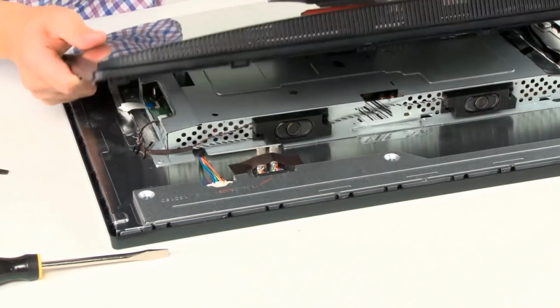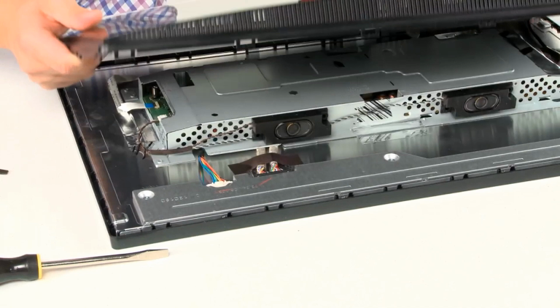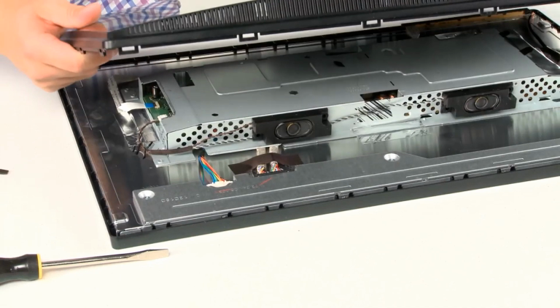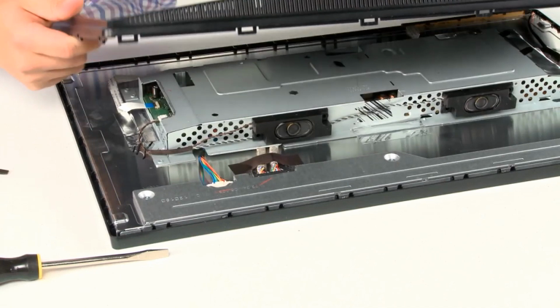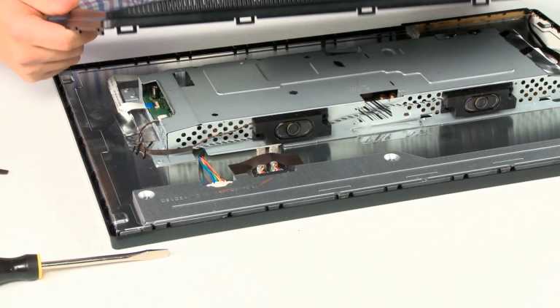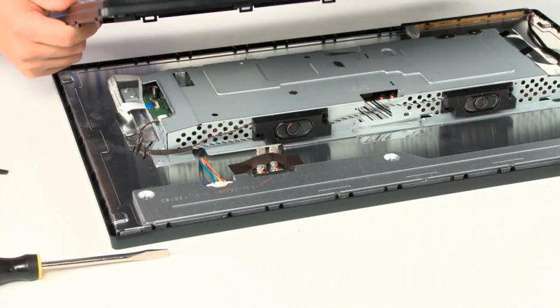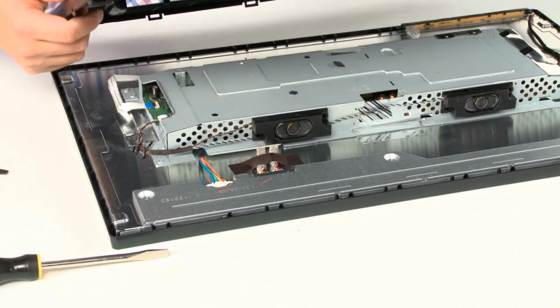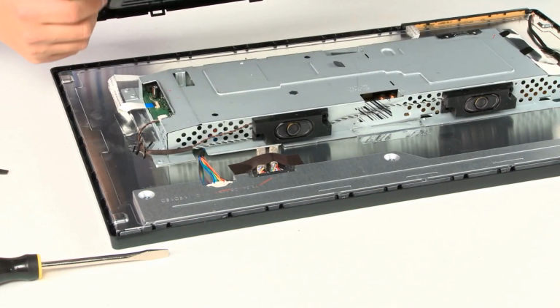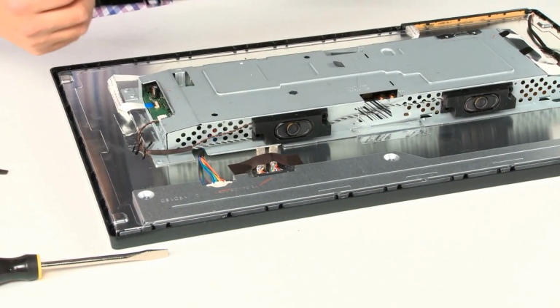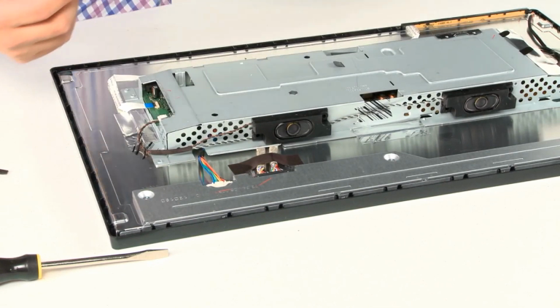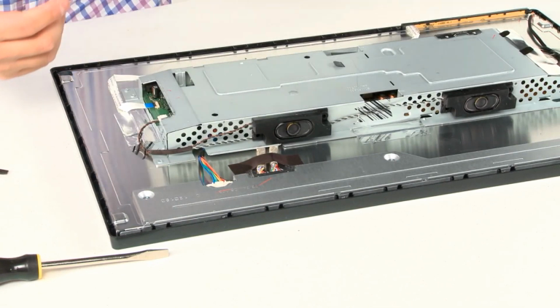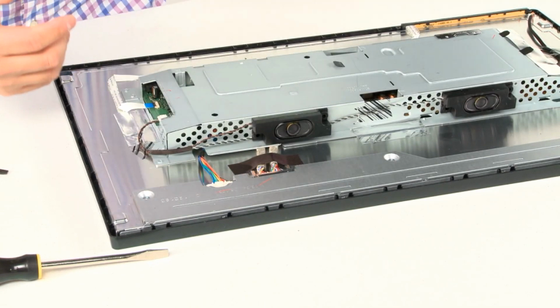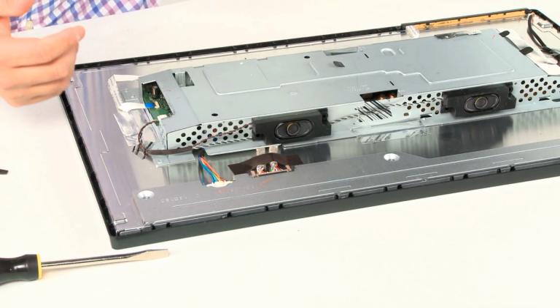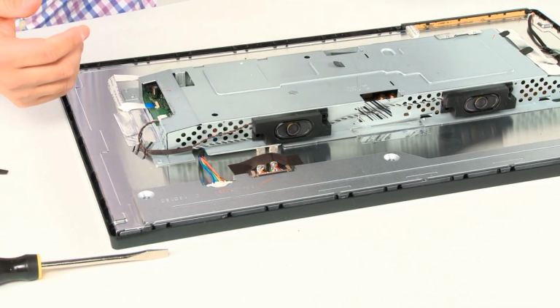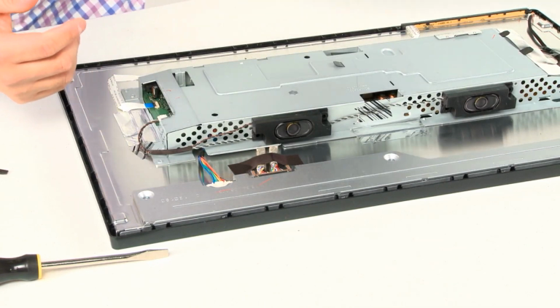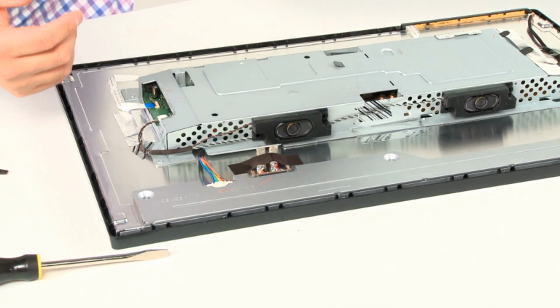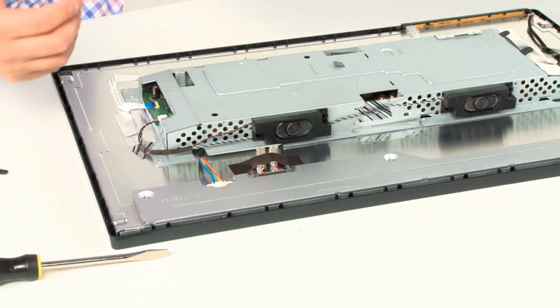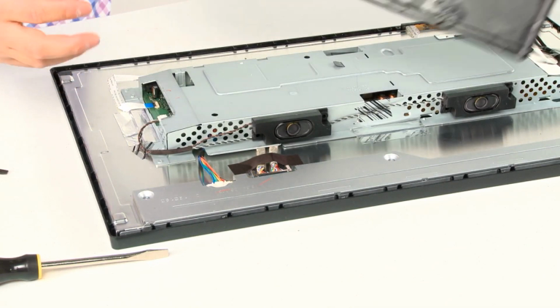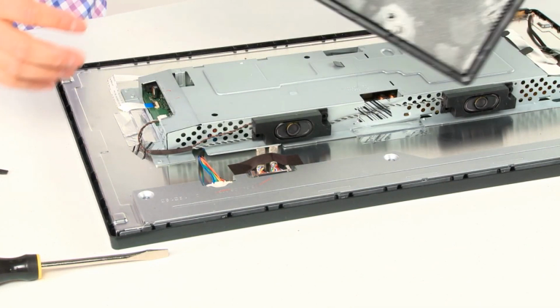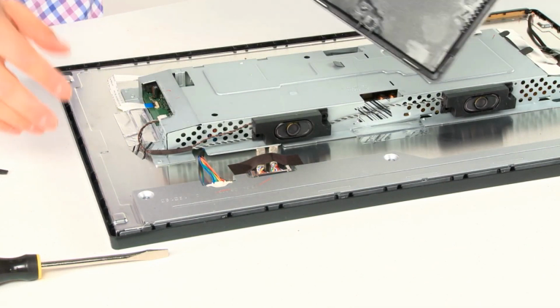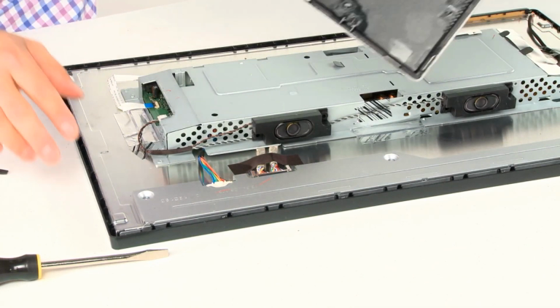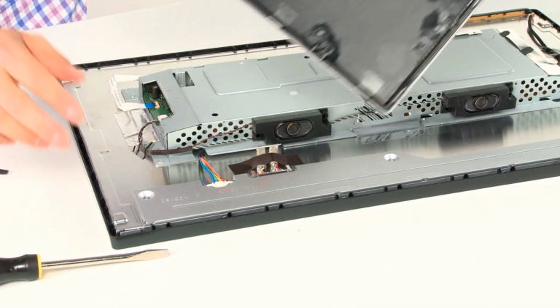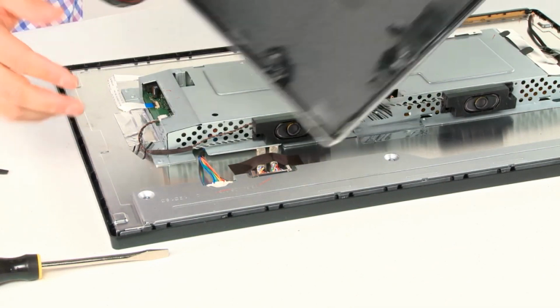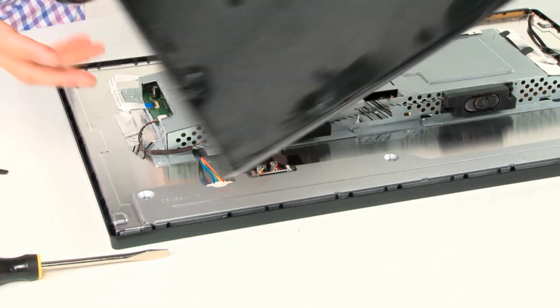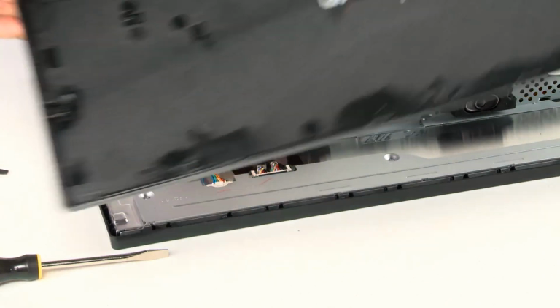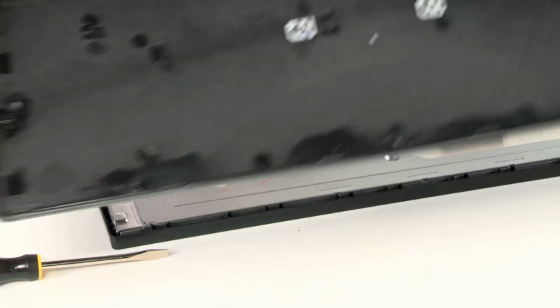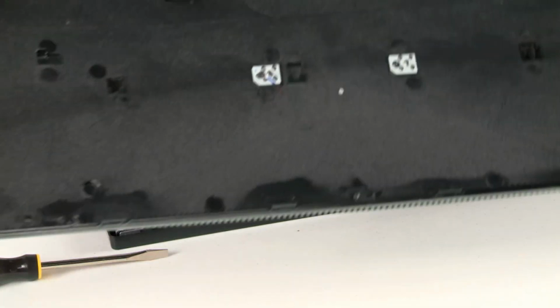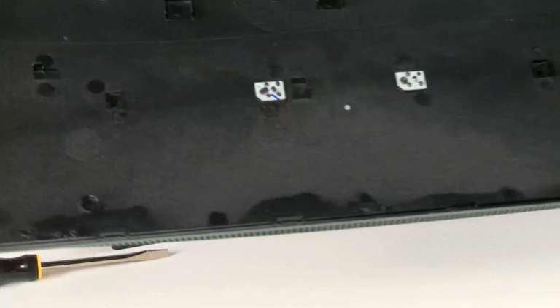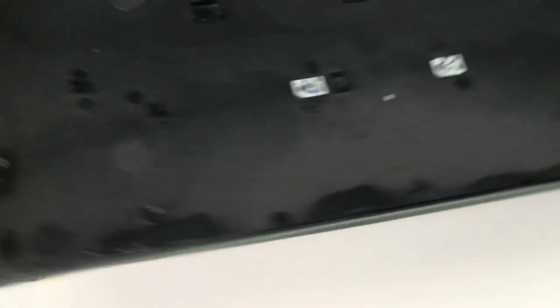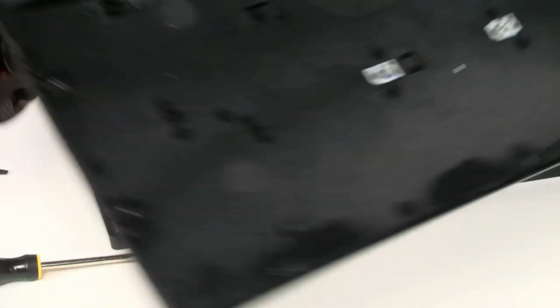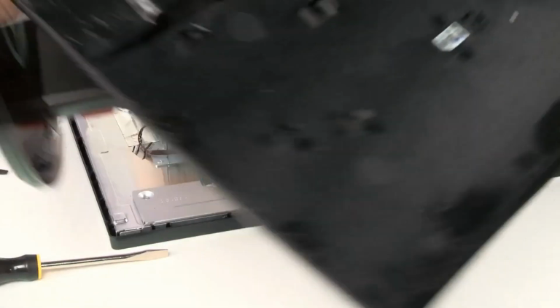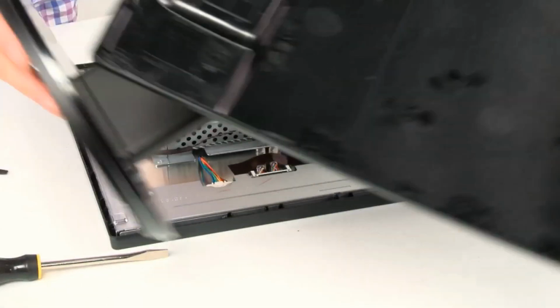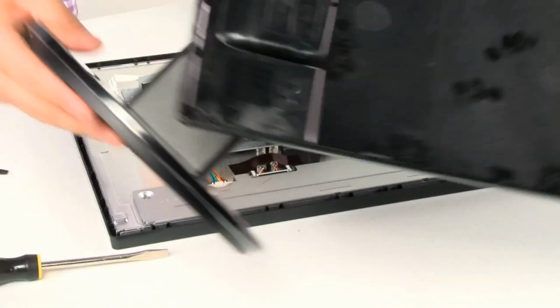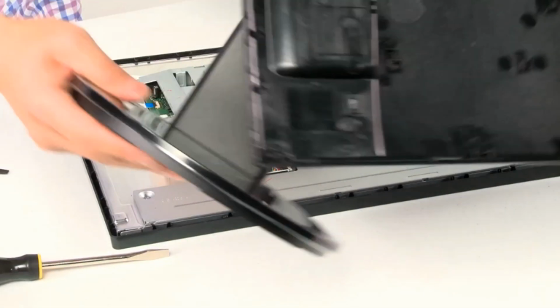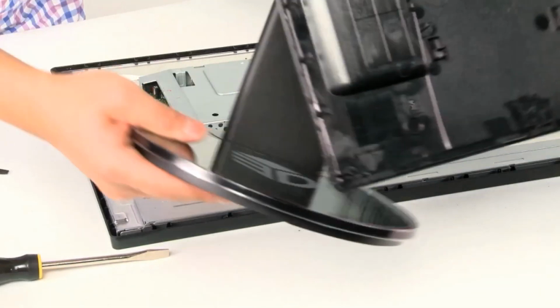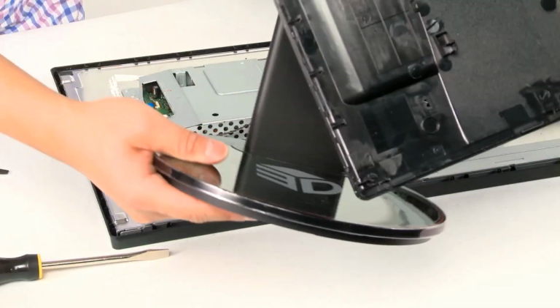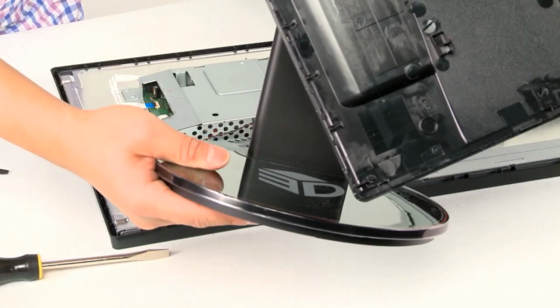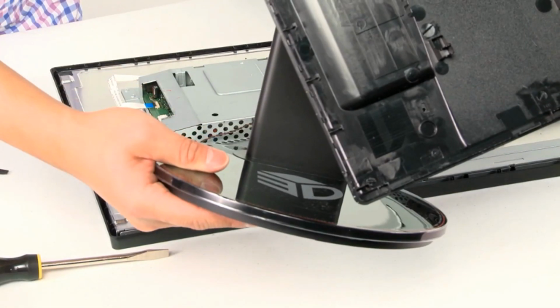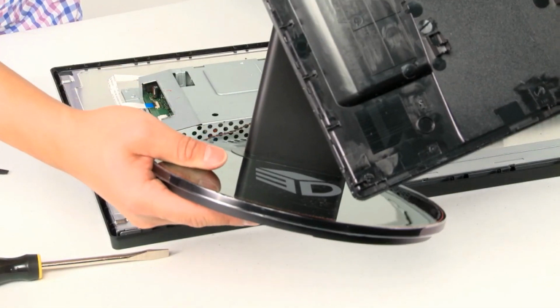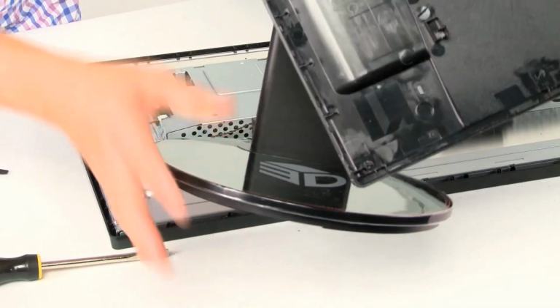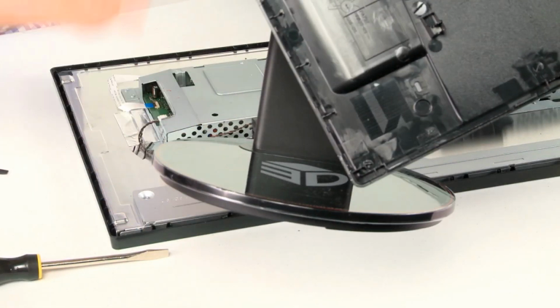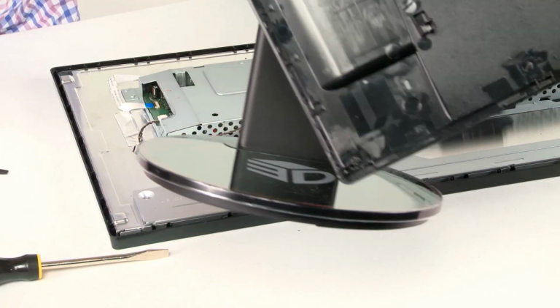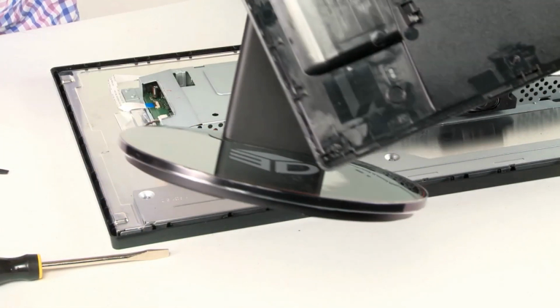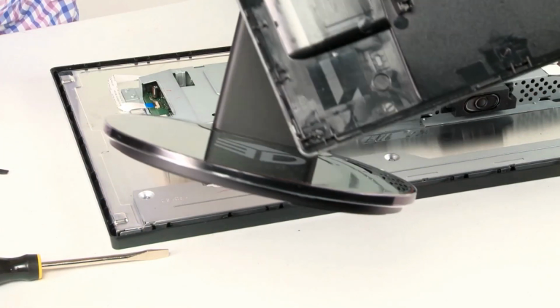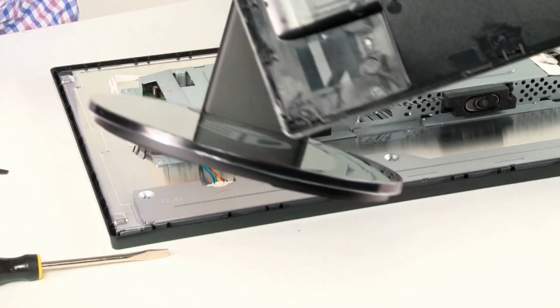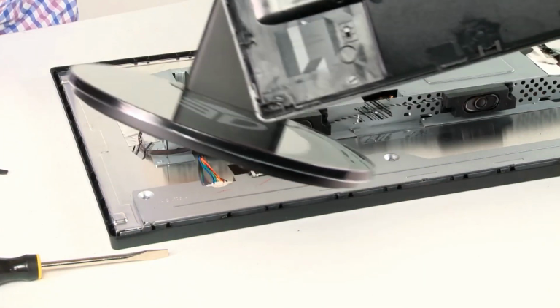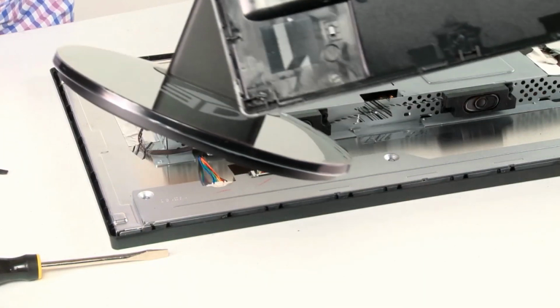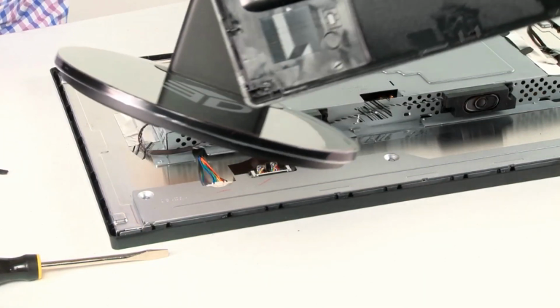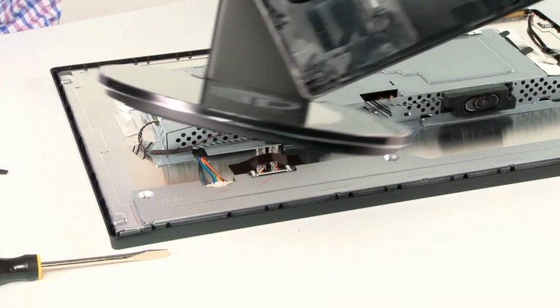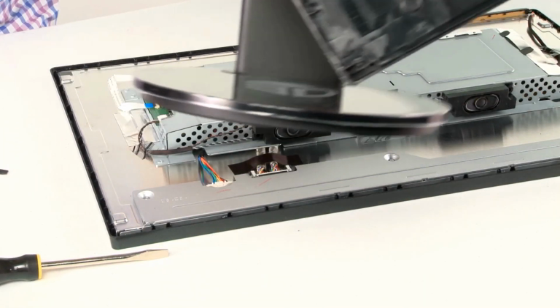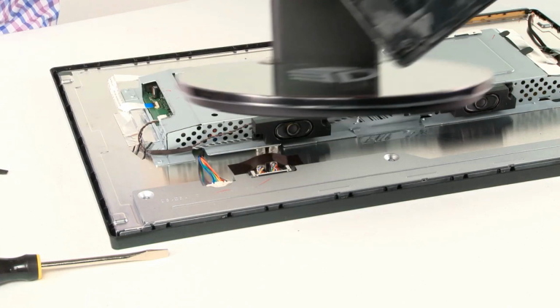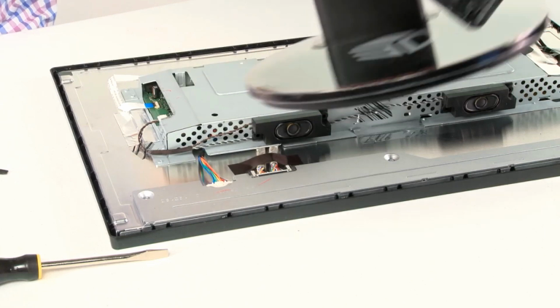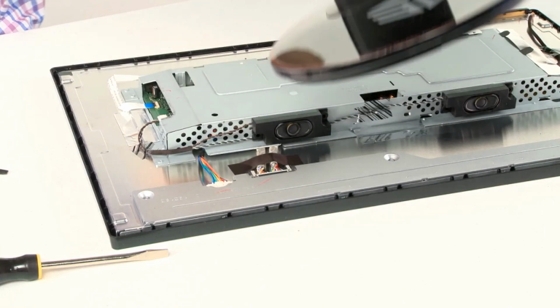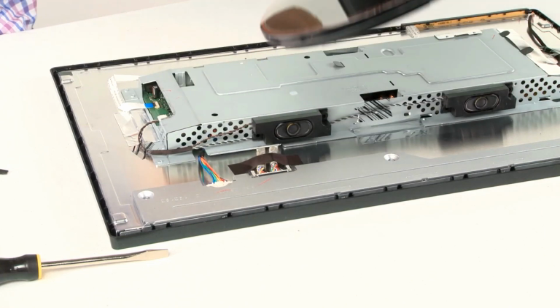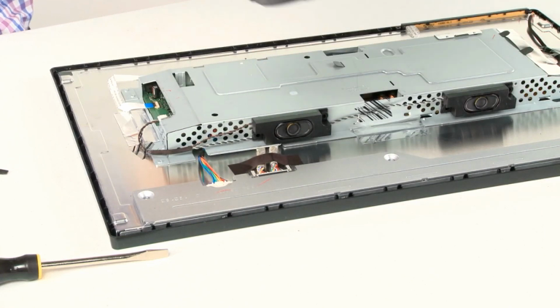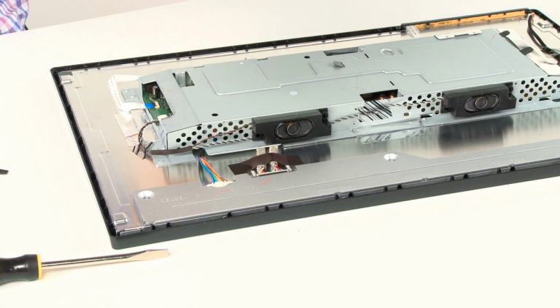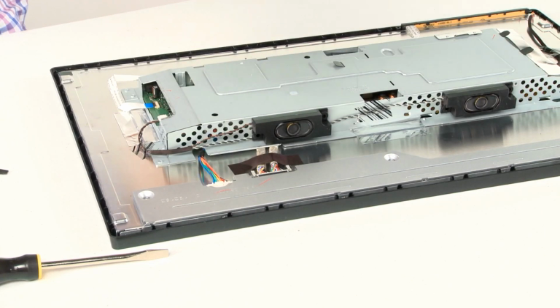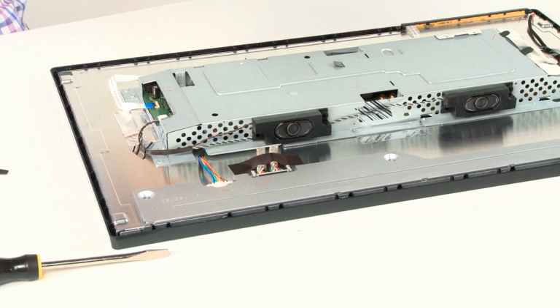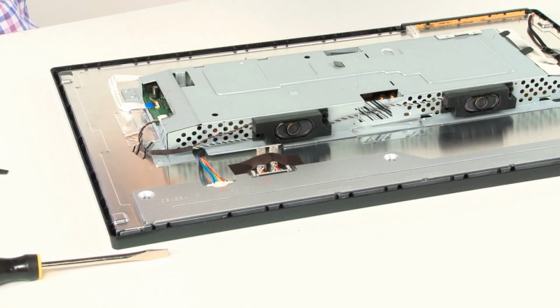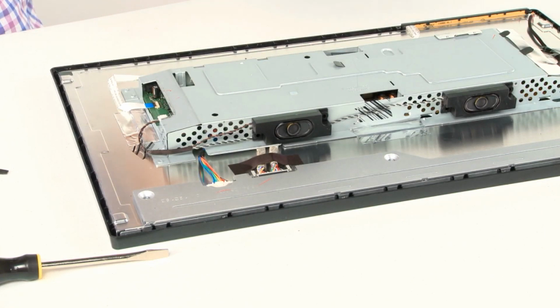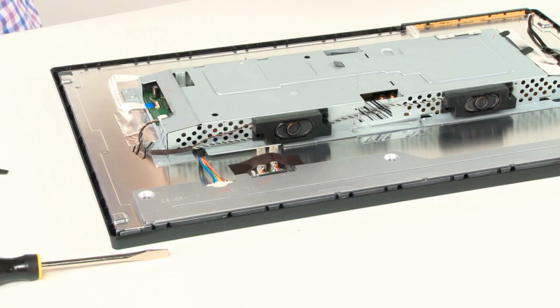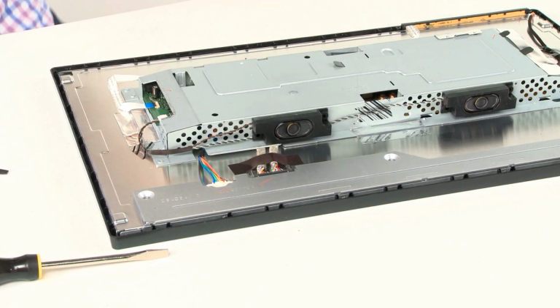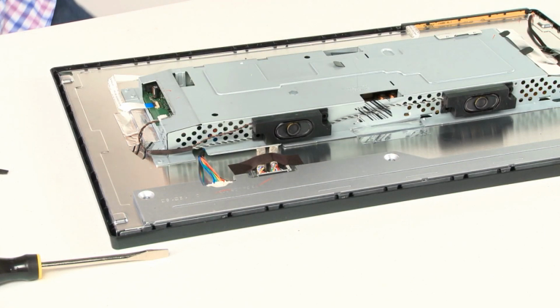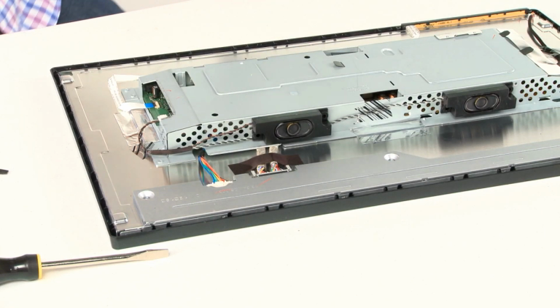Carefully lift up. This is the stand — just put this on the side. You'll need it later when you reinstall.